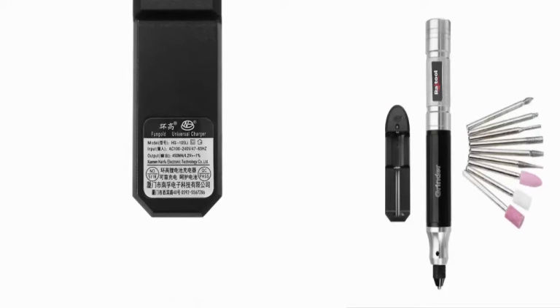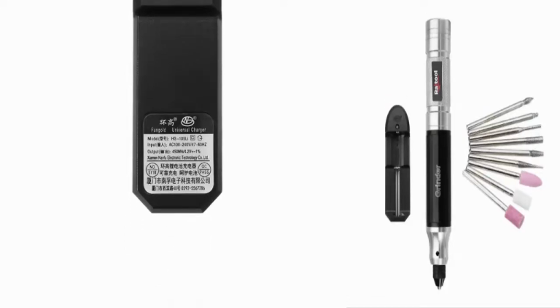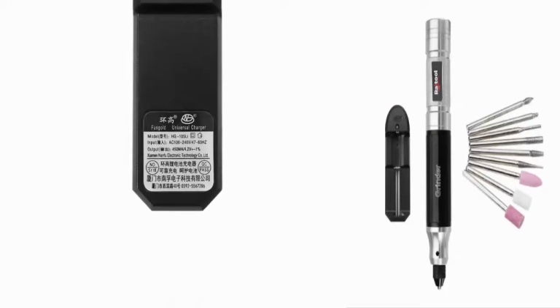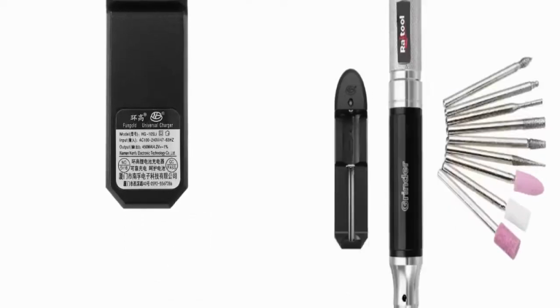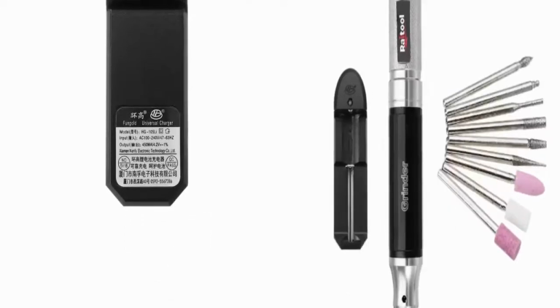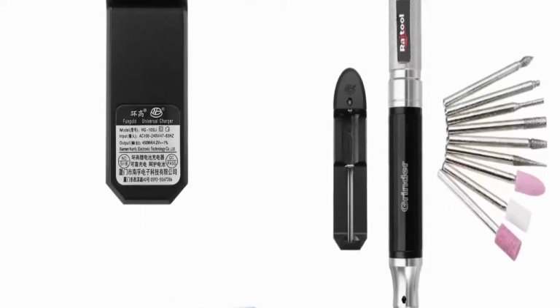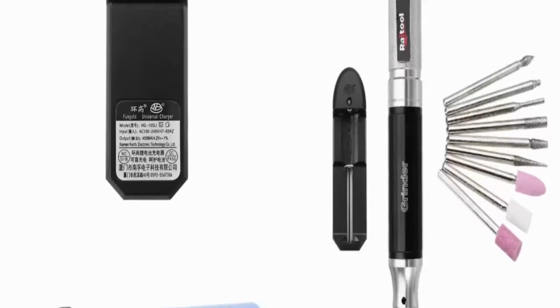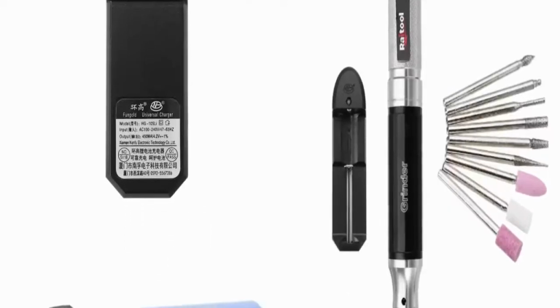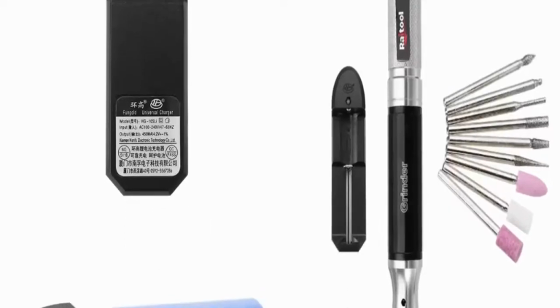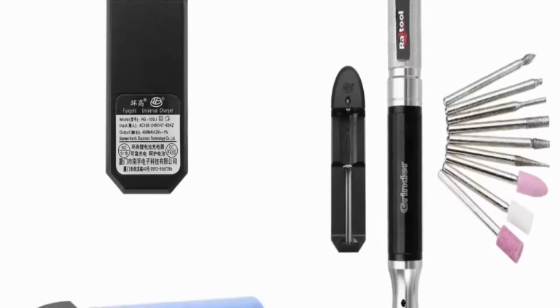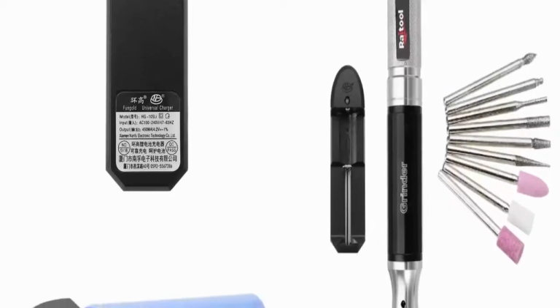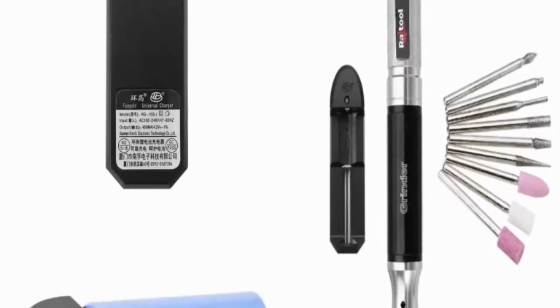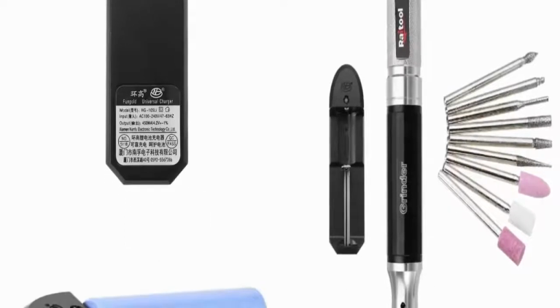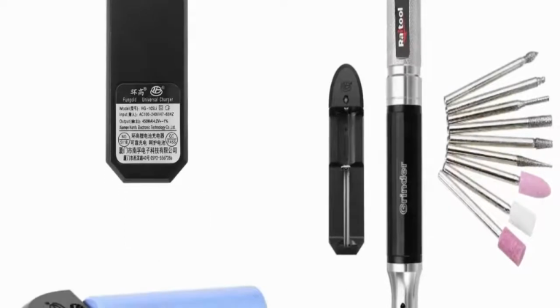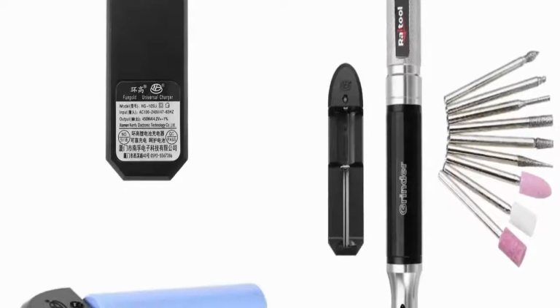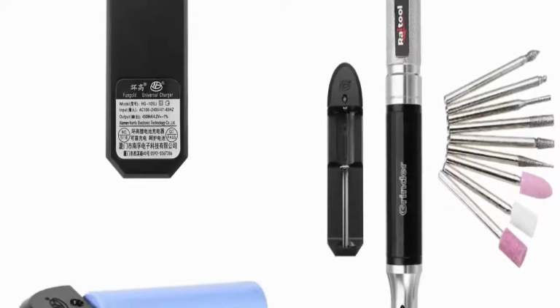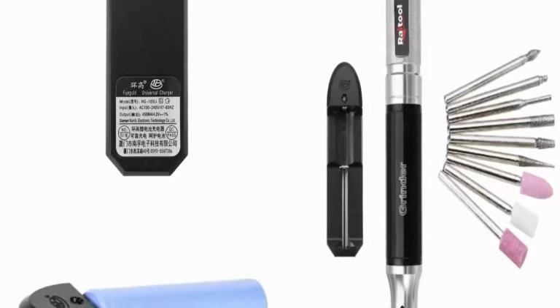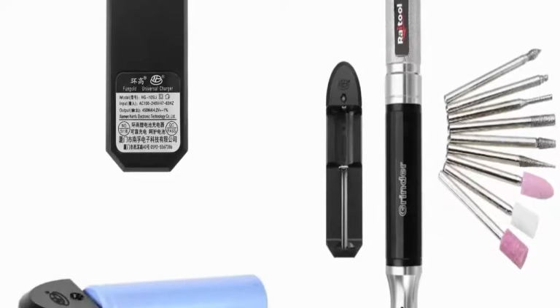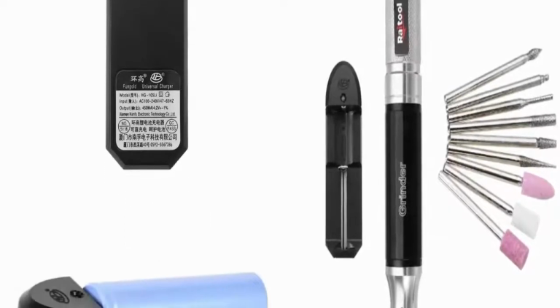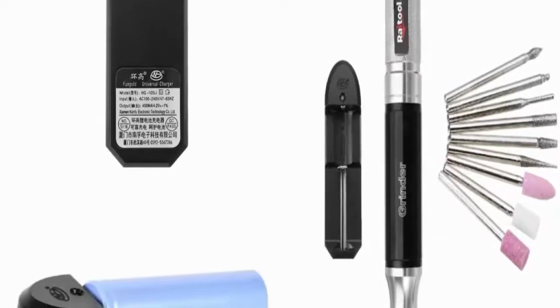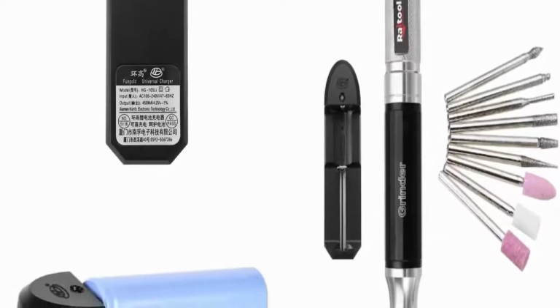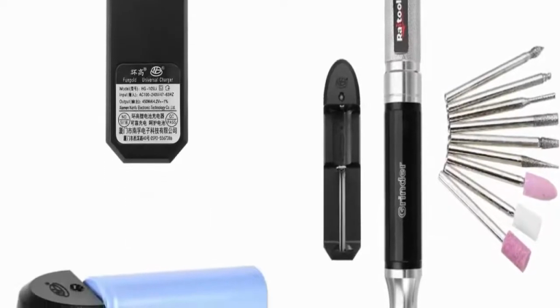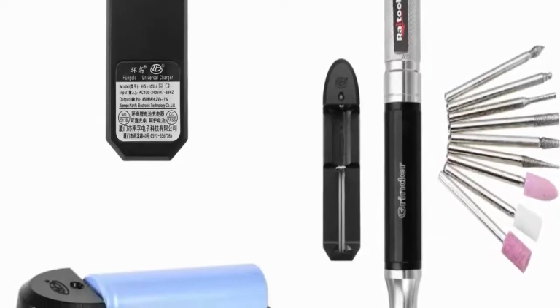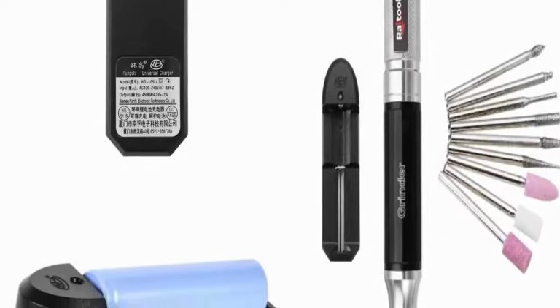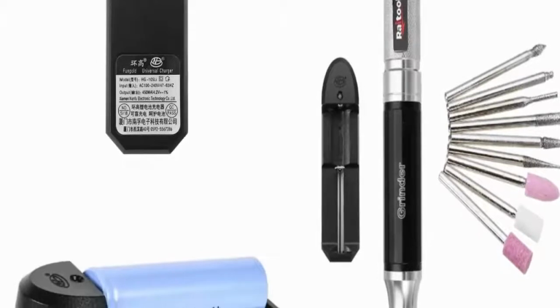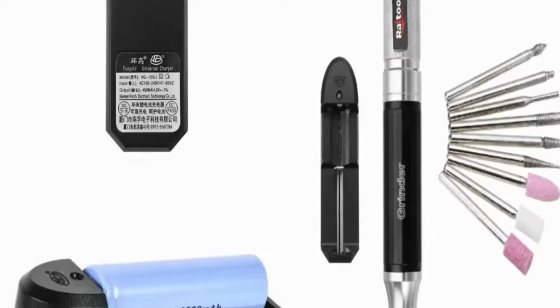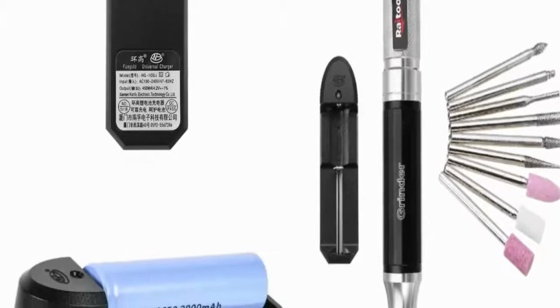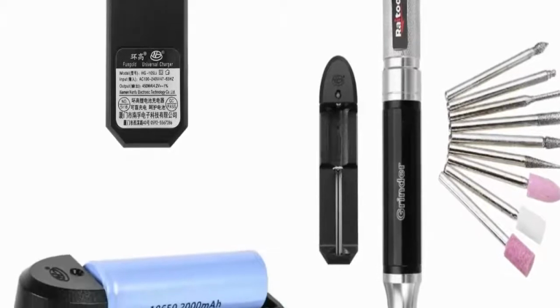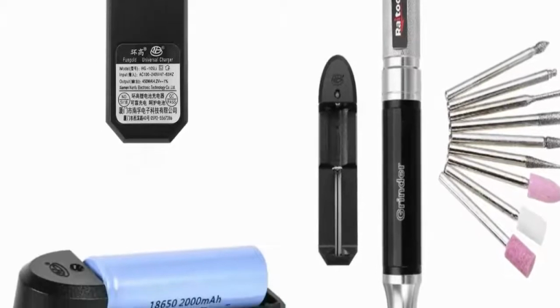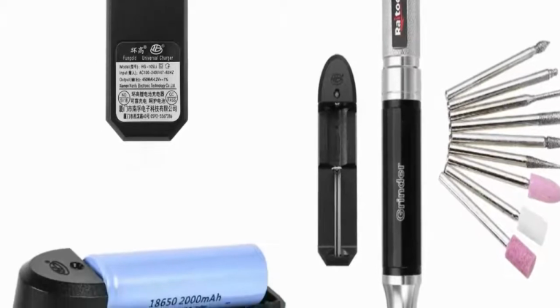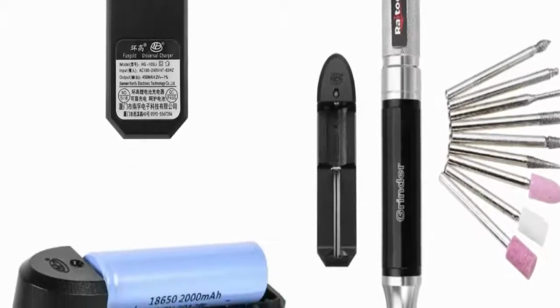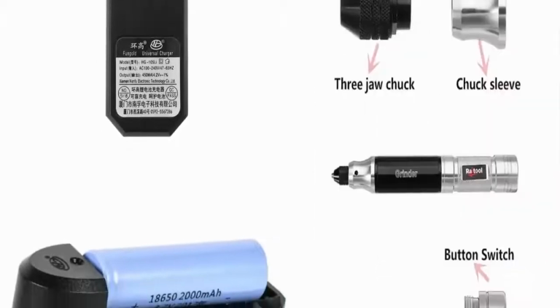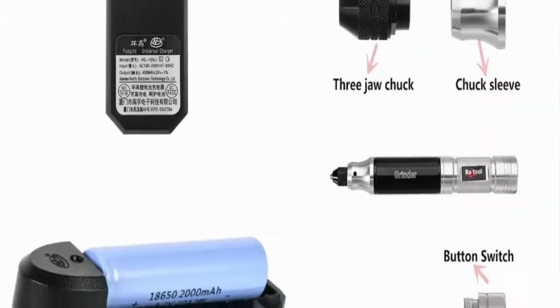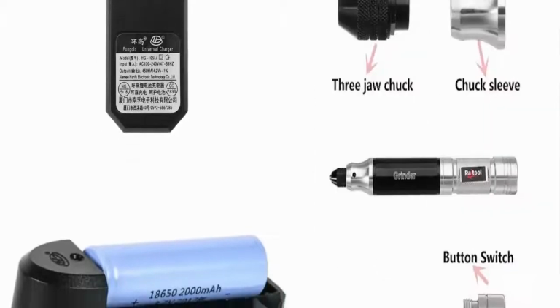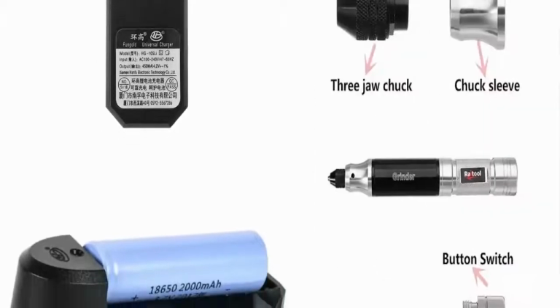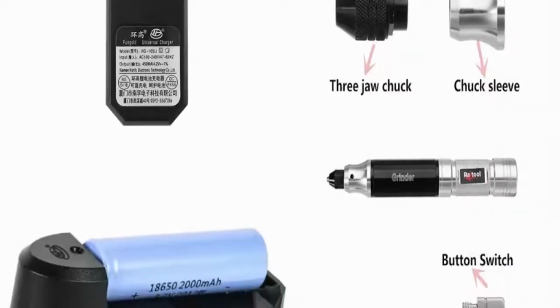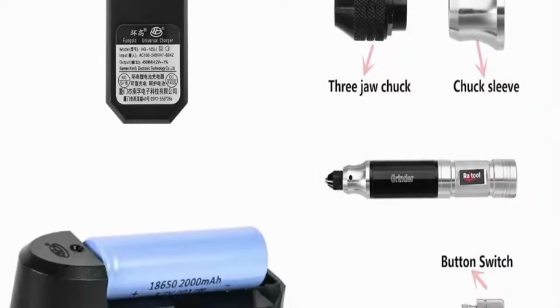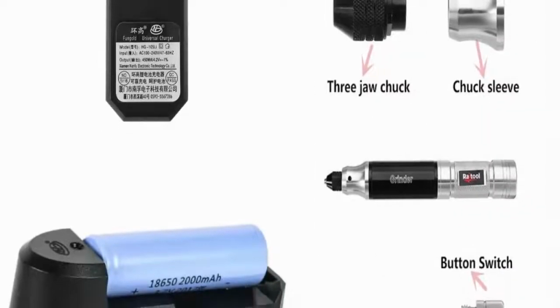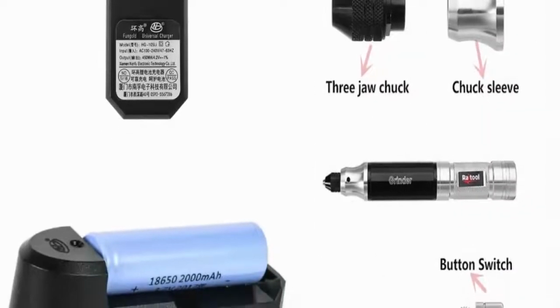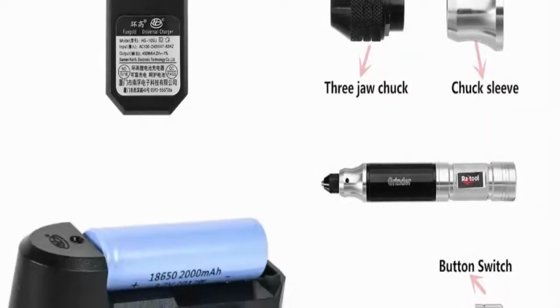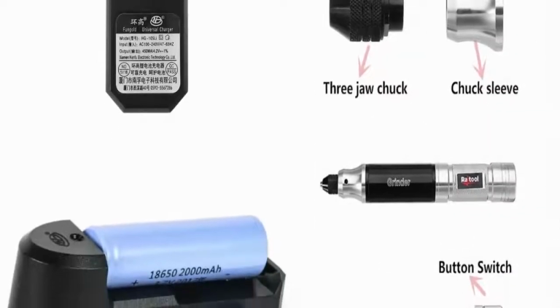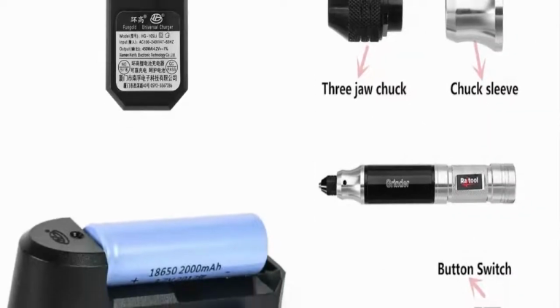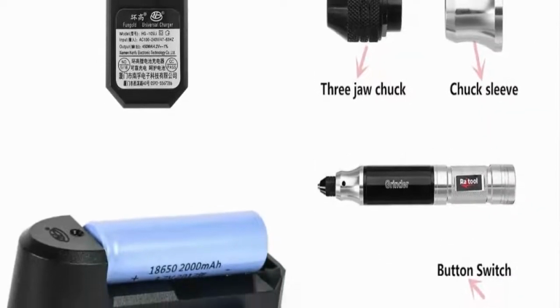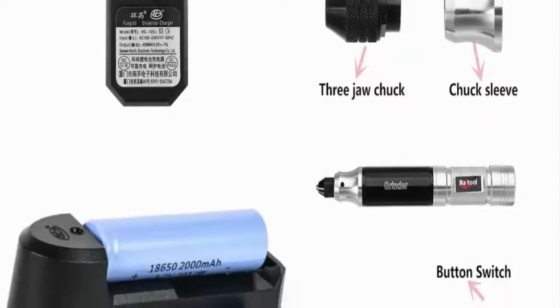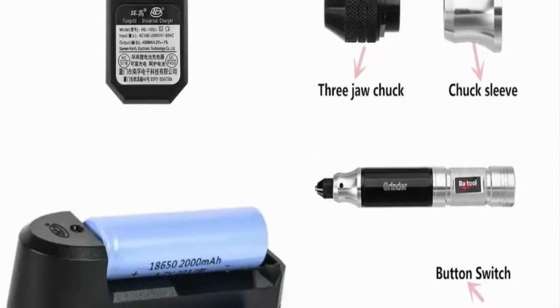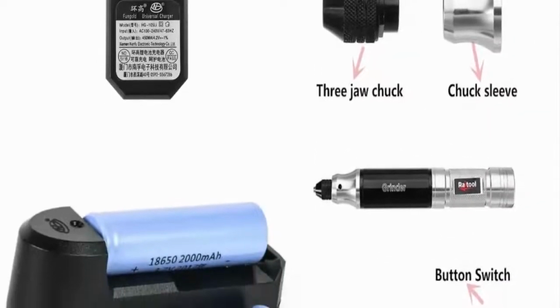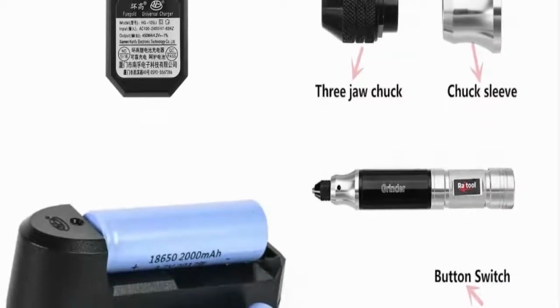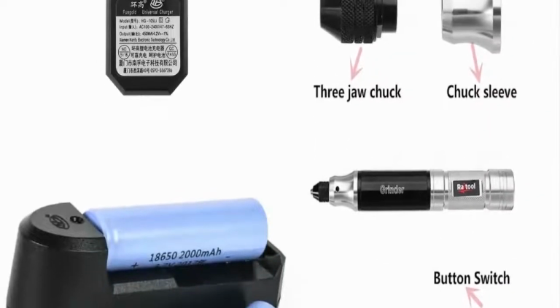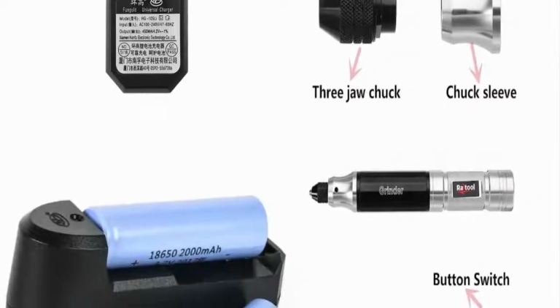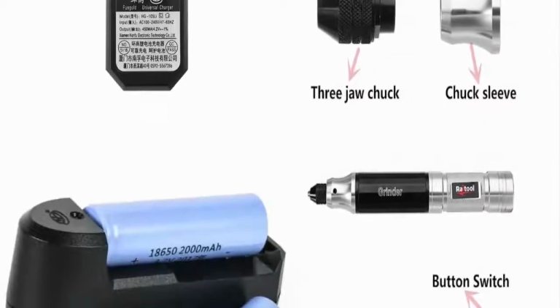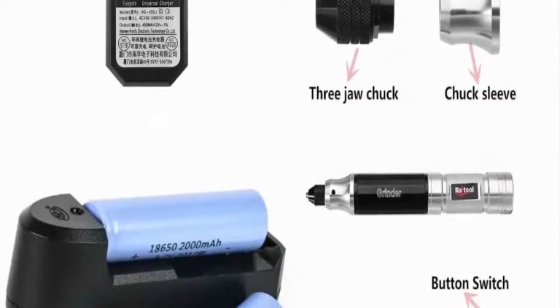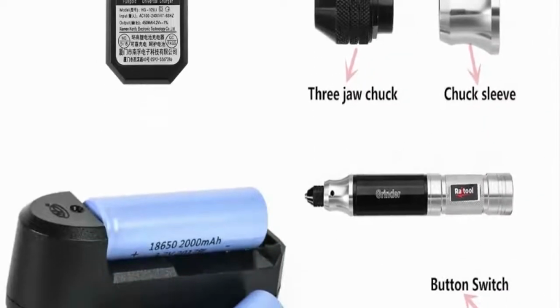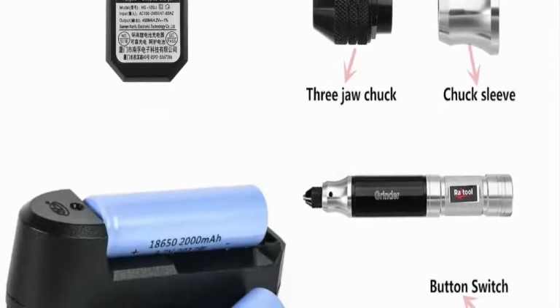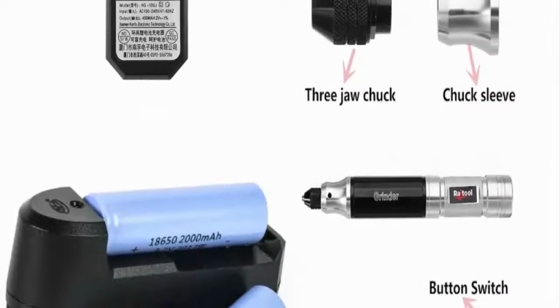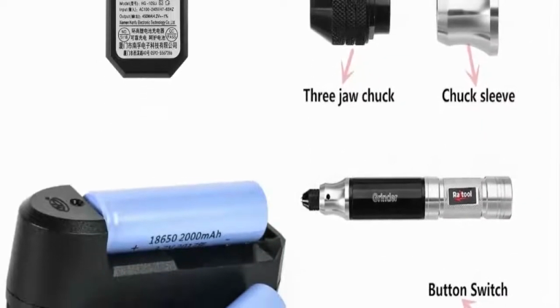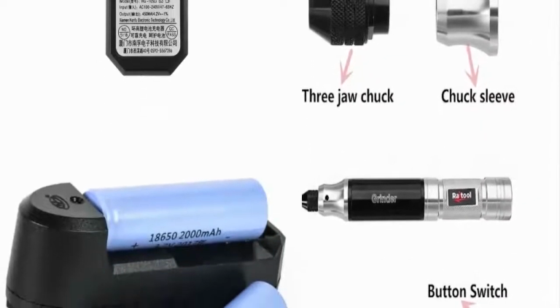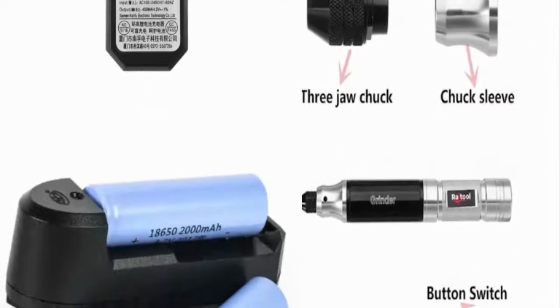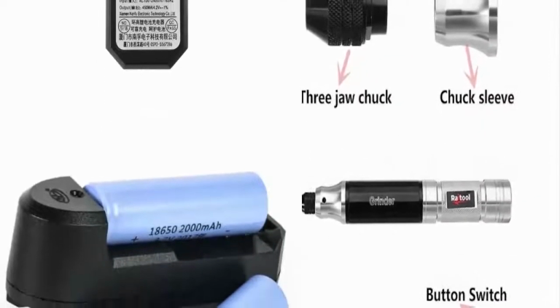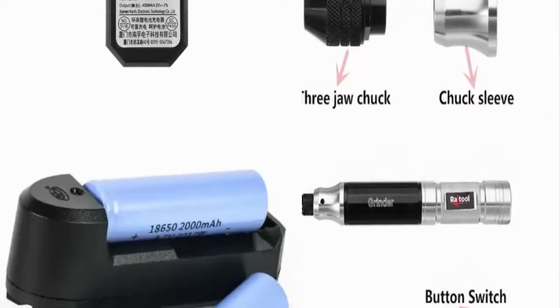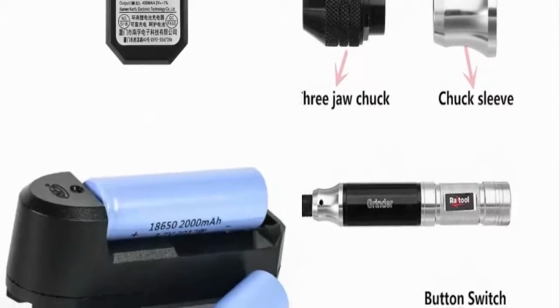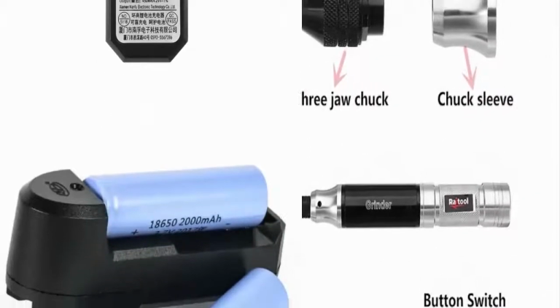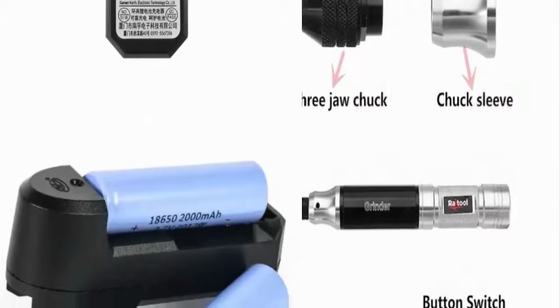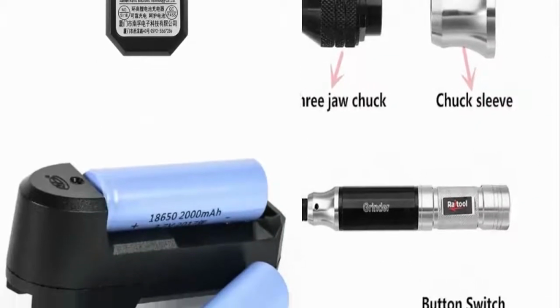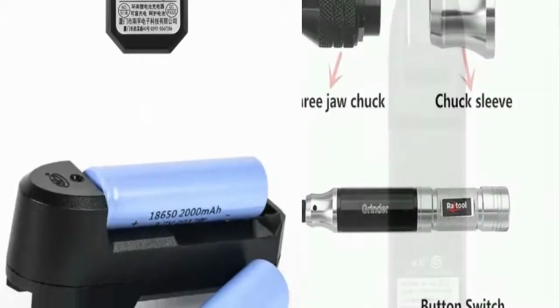Perfect electric grinder for cutting, engraving, milling, grinding, polishing, removing, and drilling.